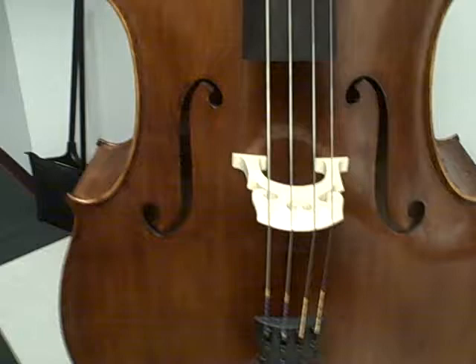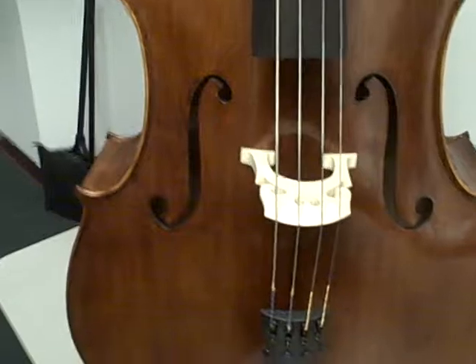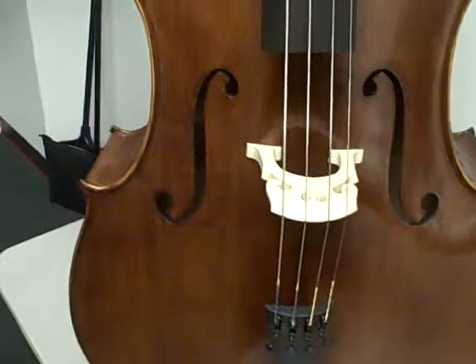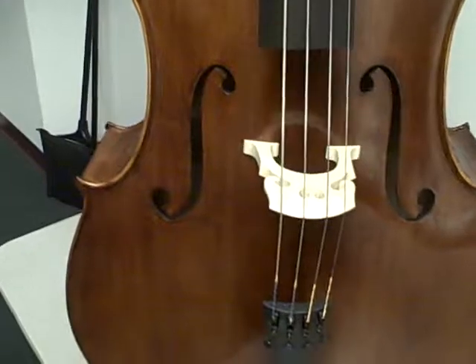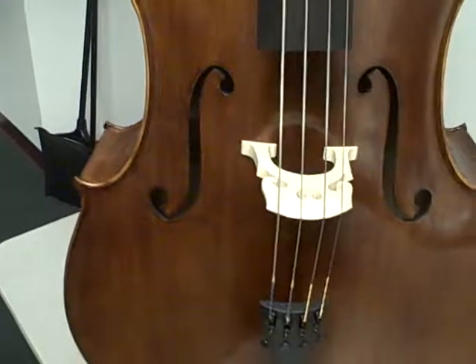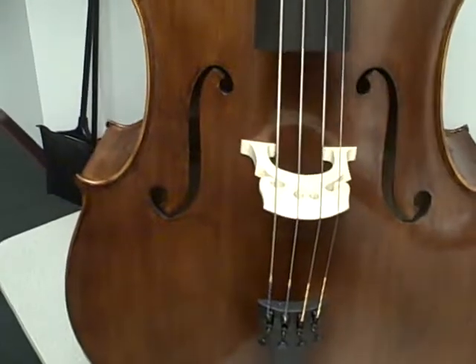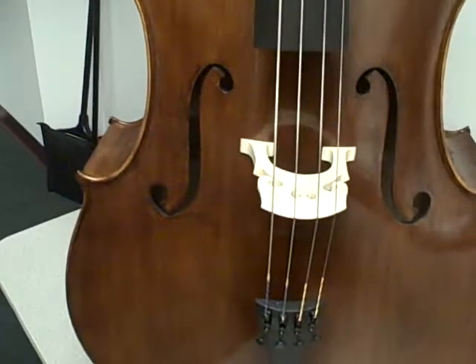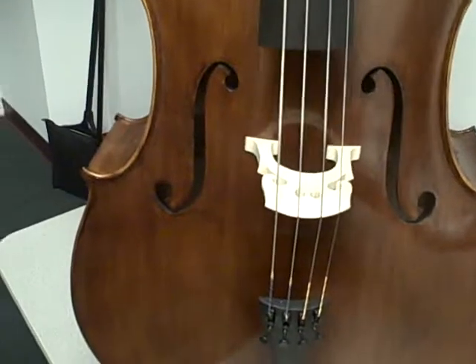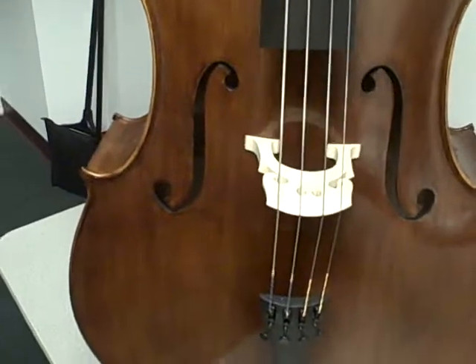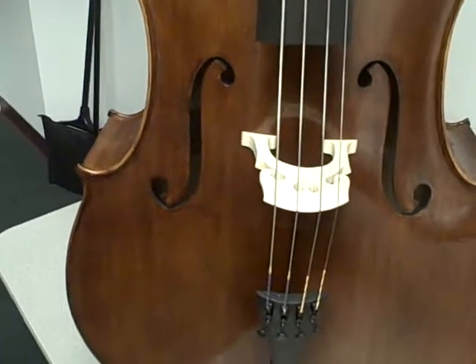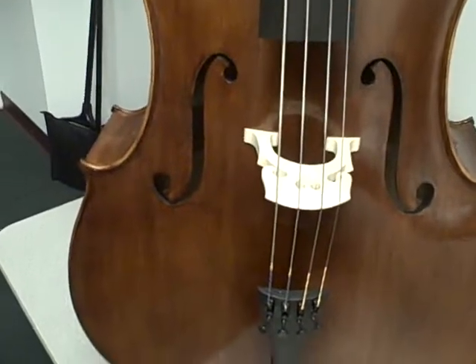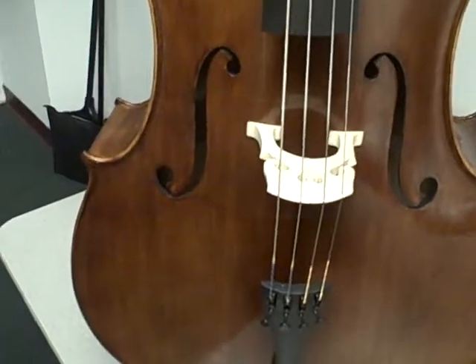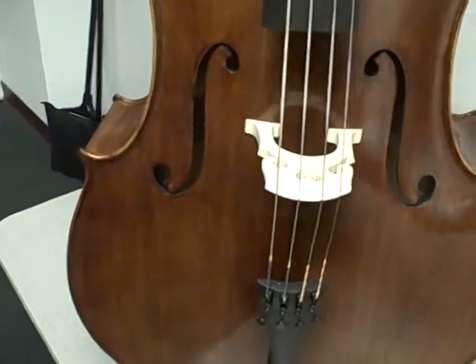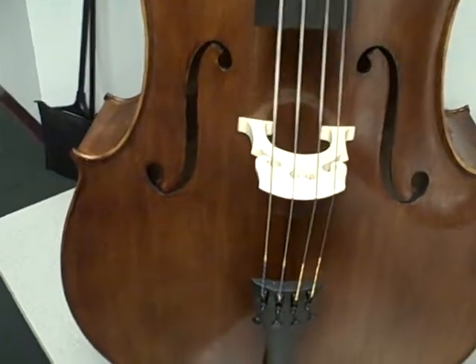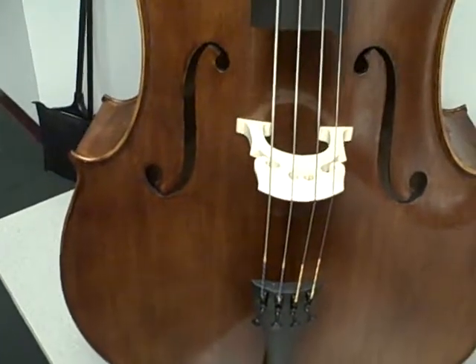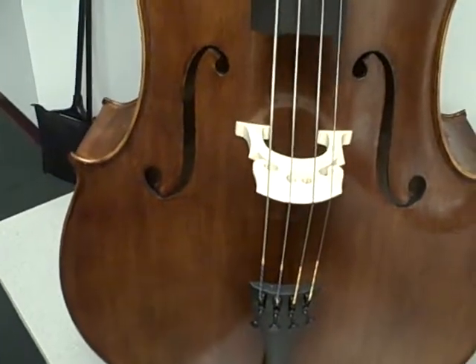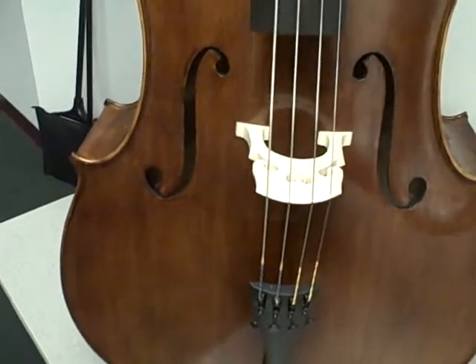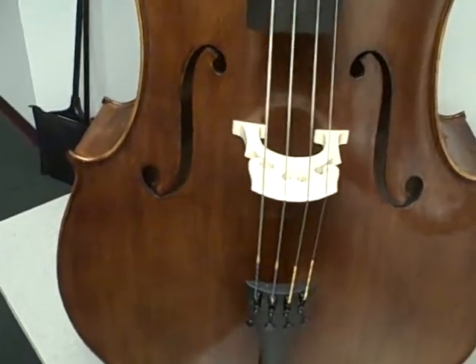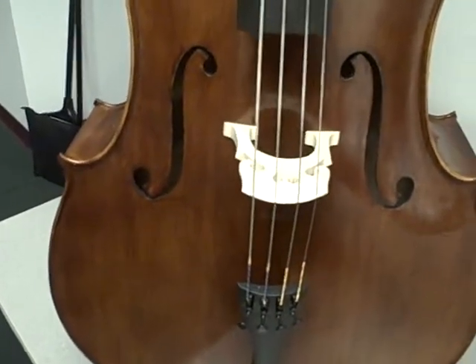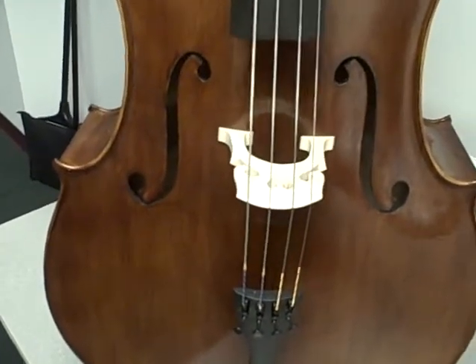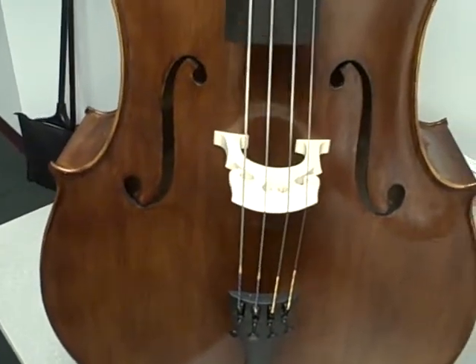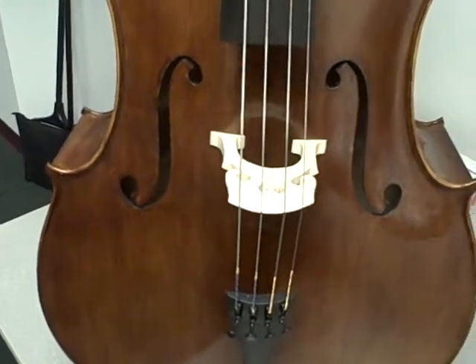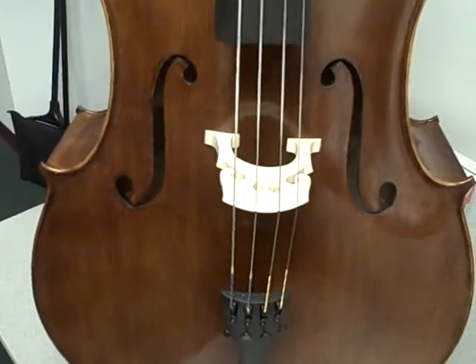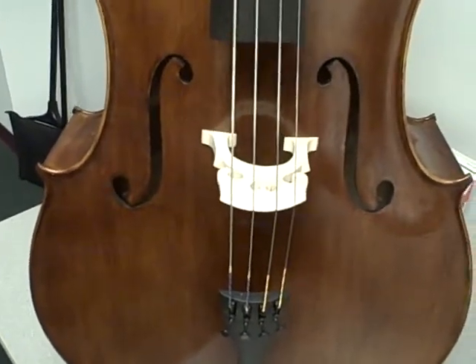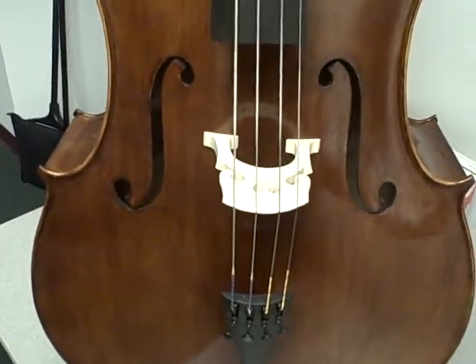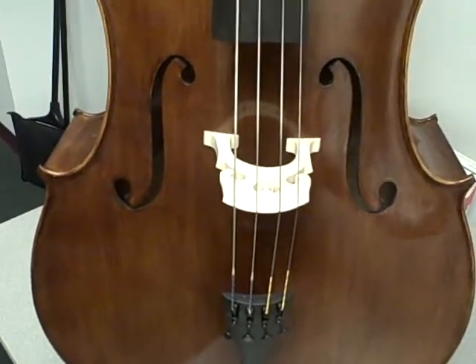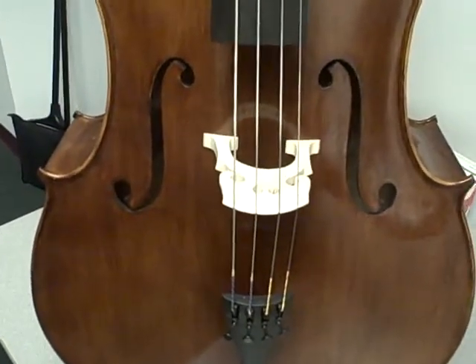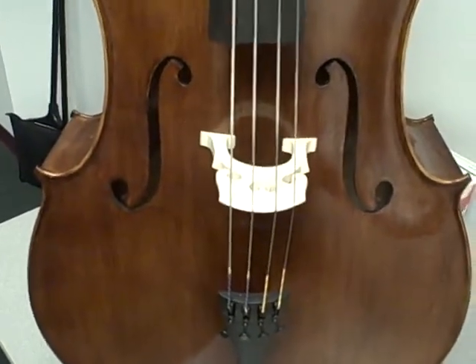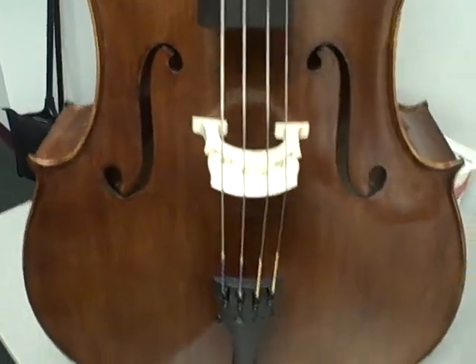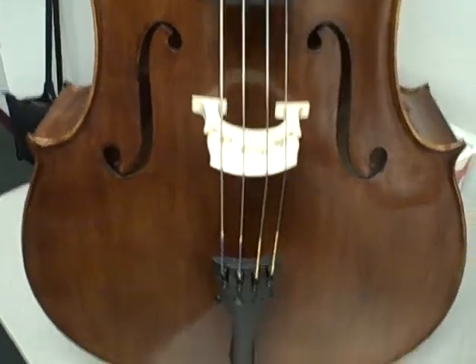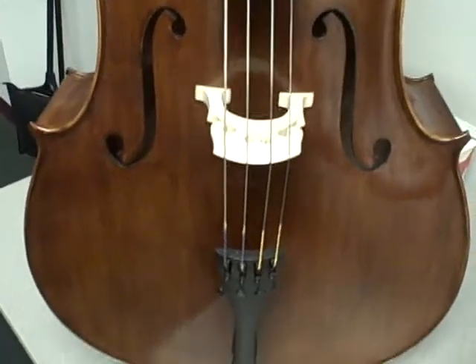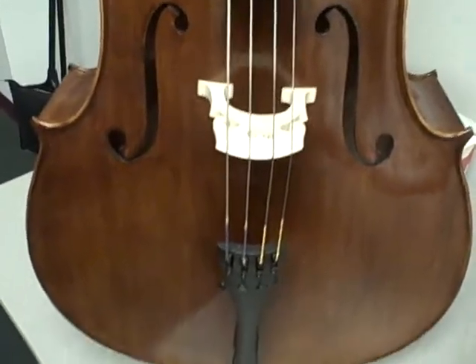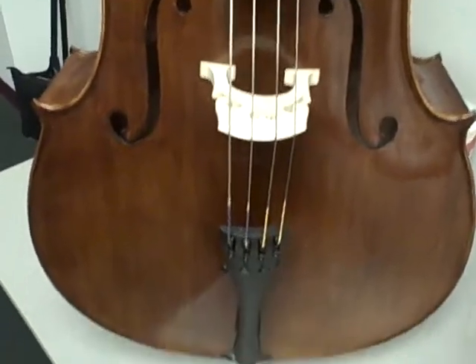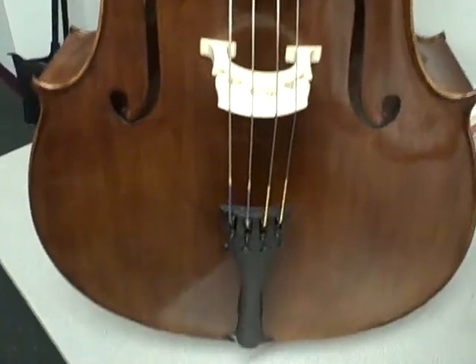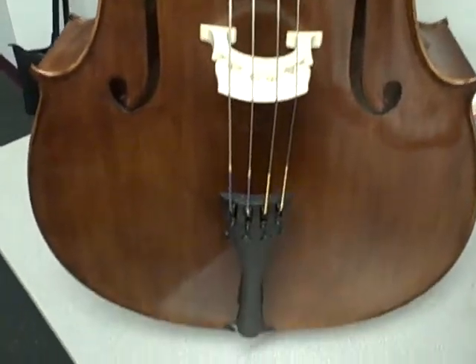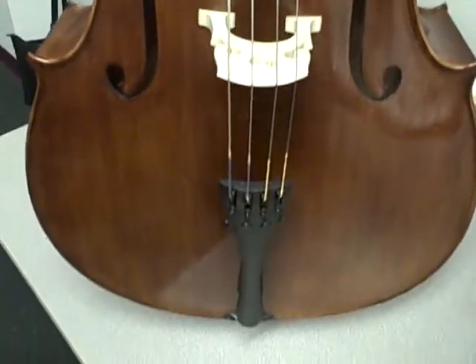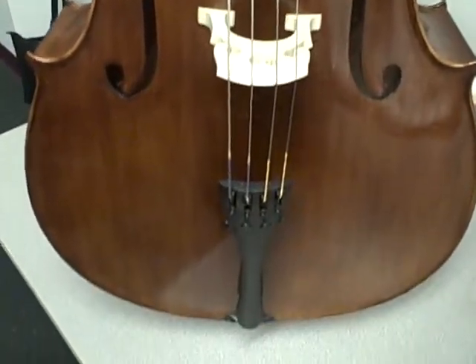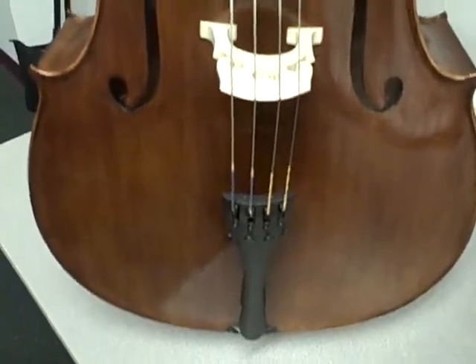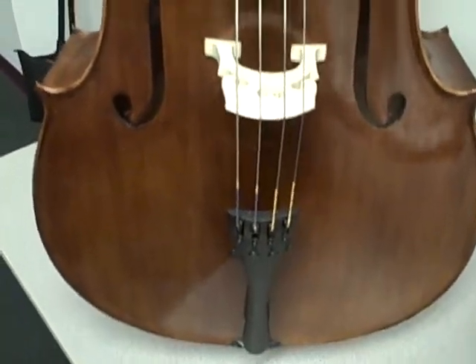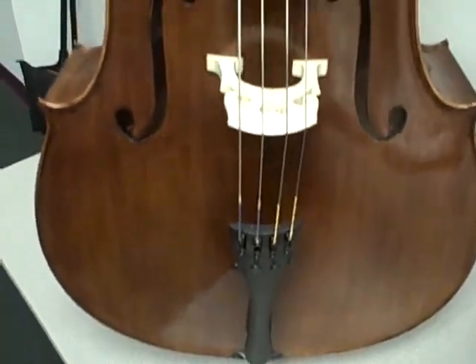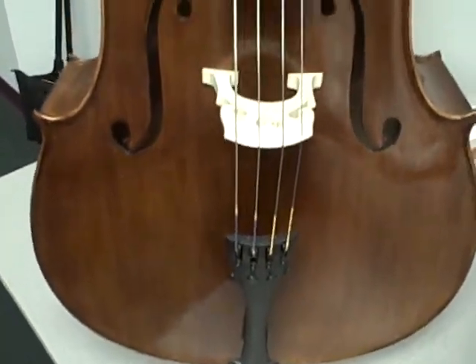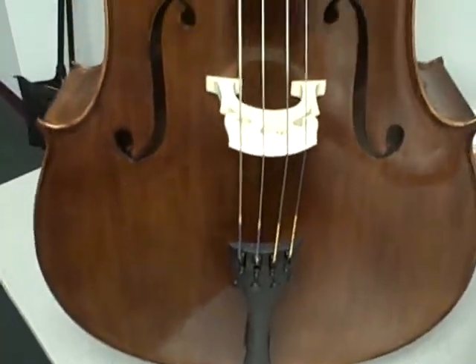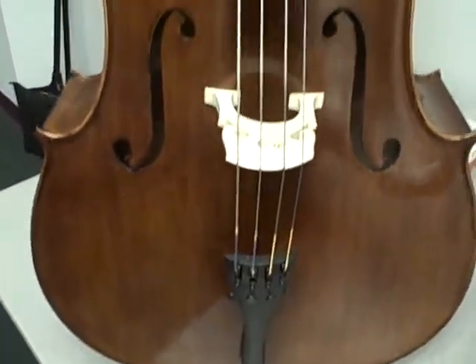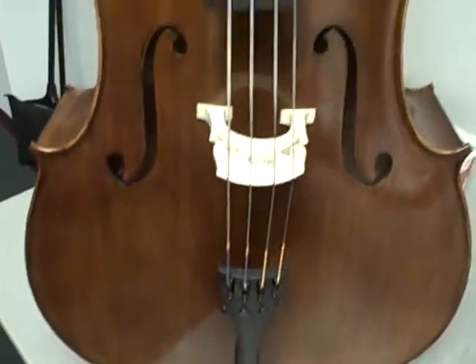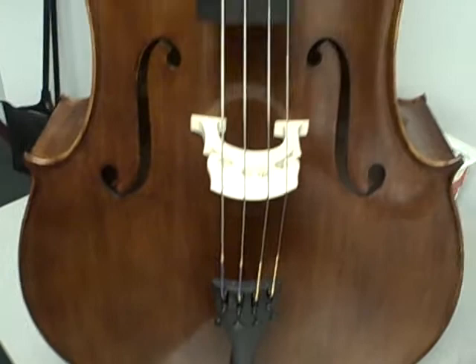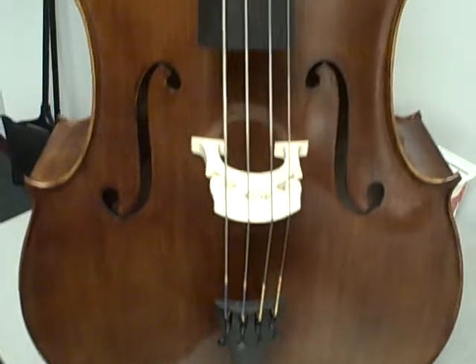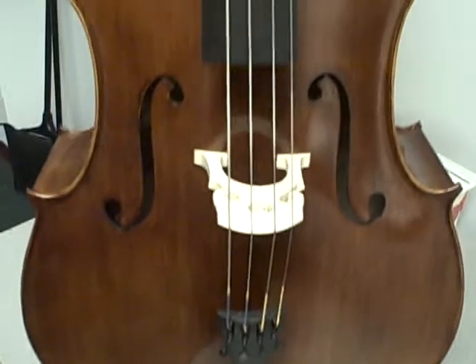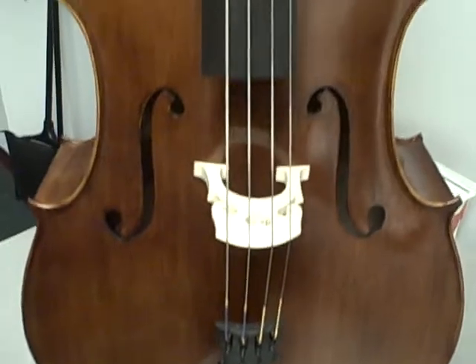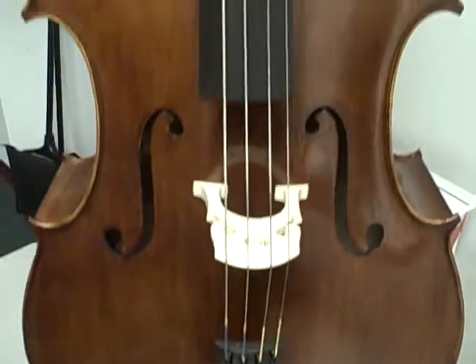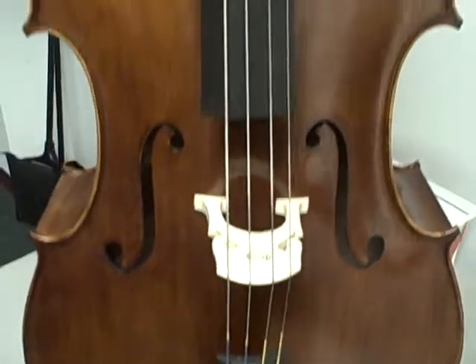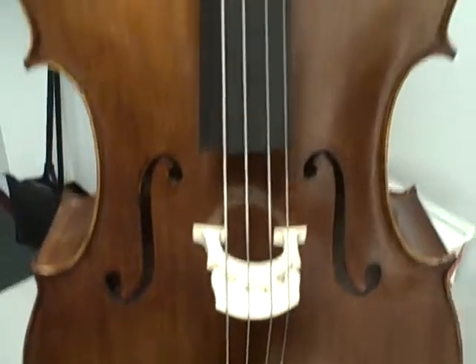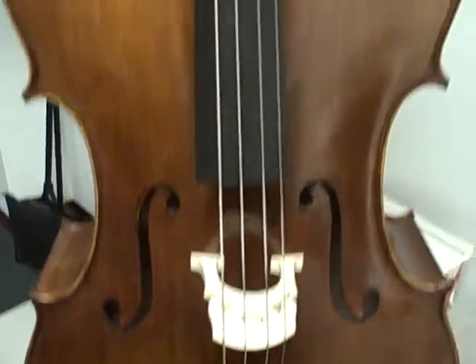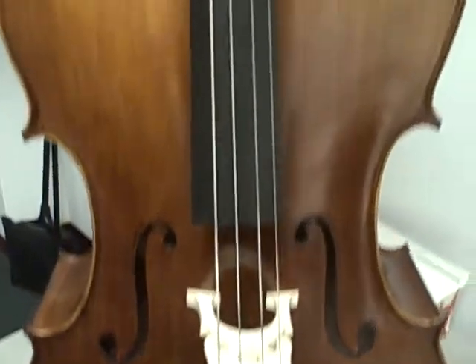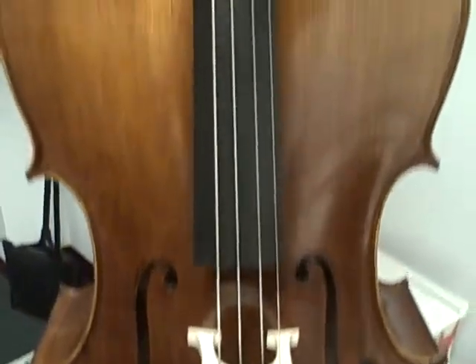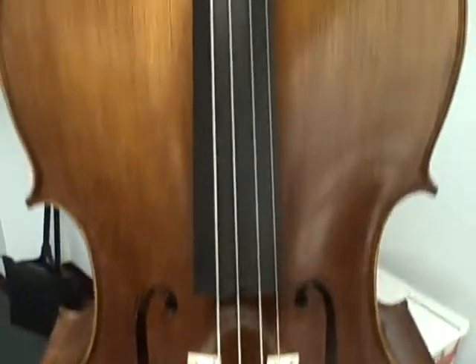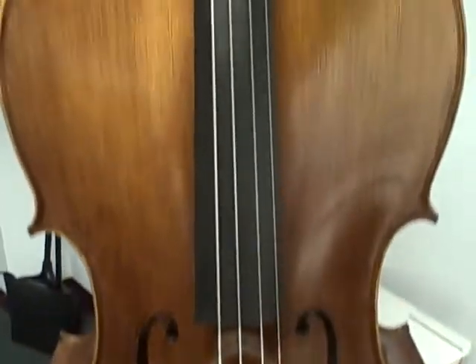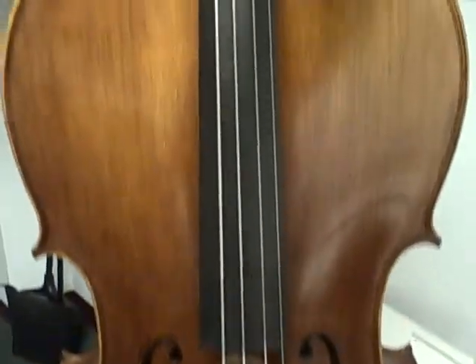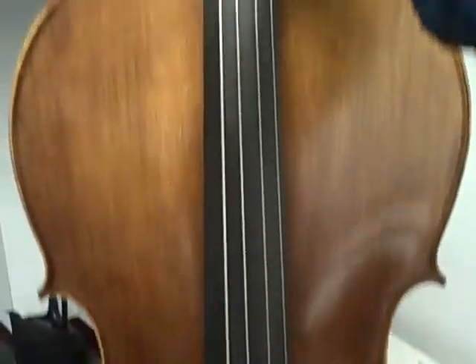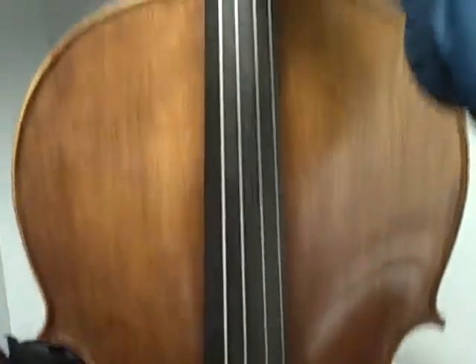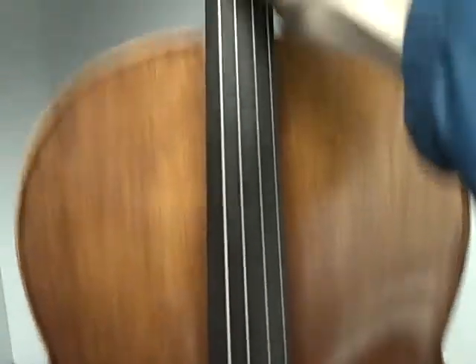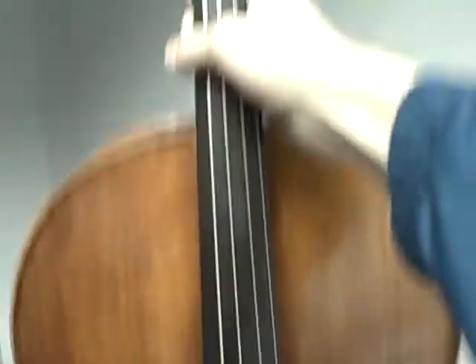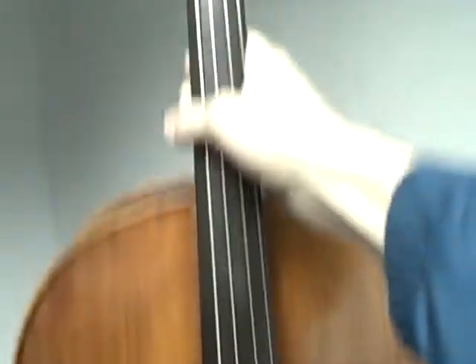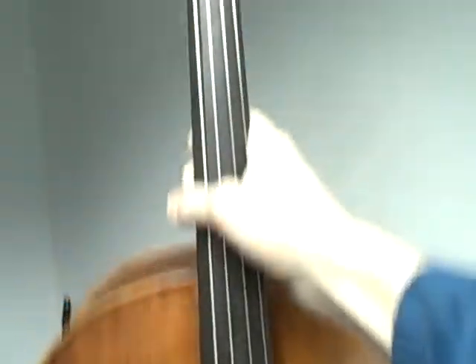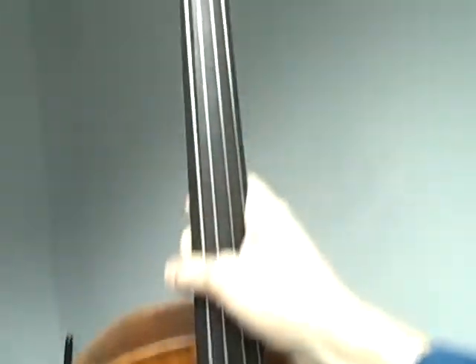Hello, Paul, Melissa. This is a video of the cello. I don't have a camera with me so I'm taking a video.